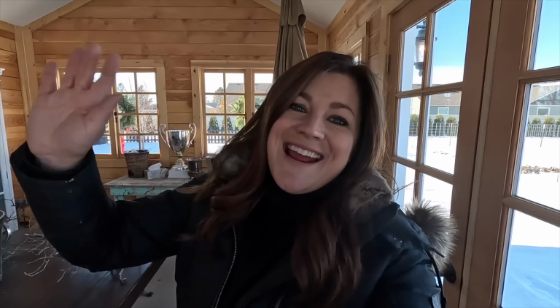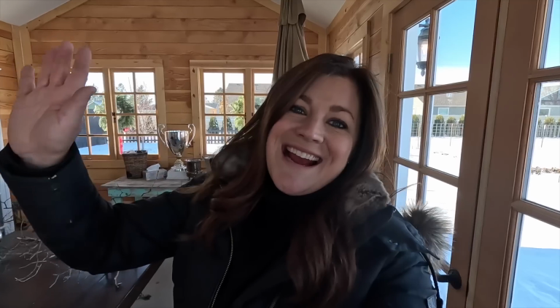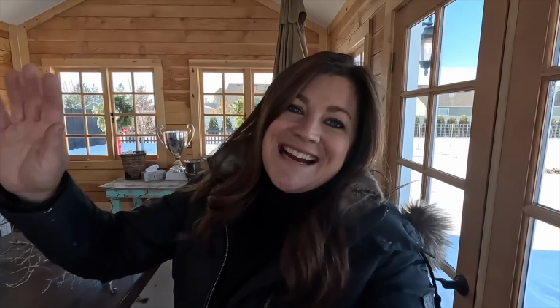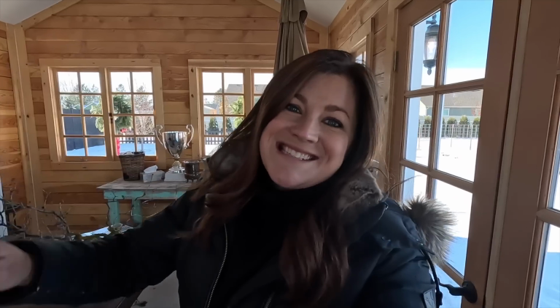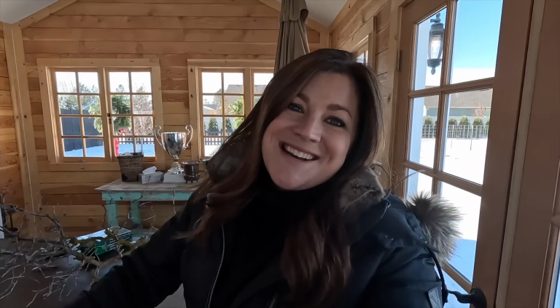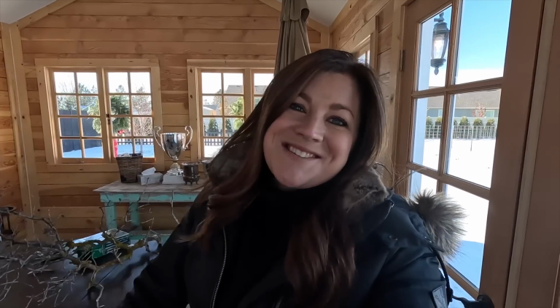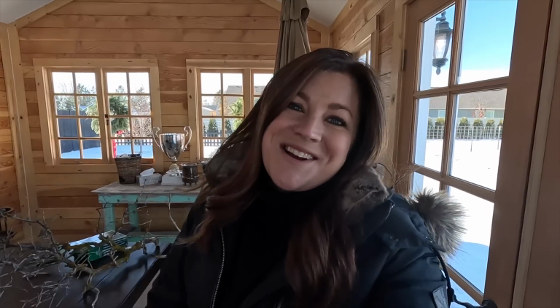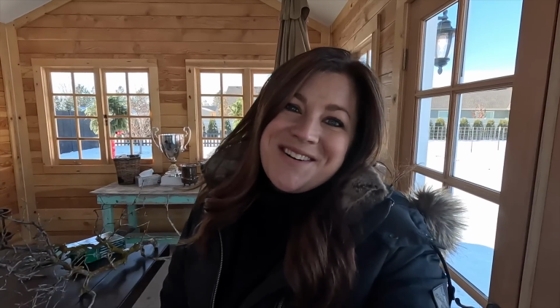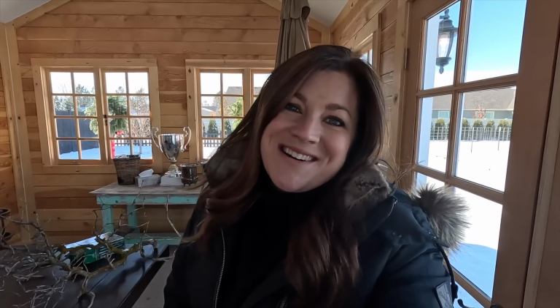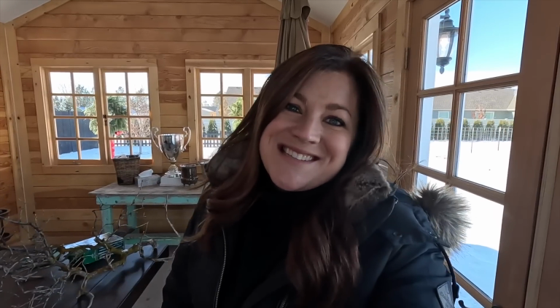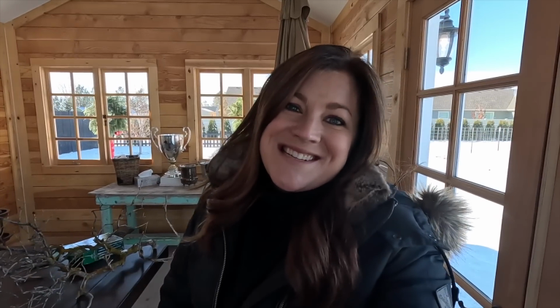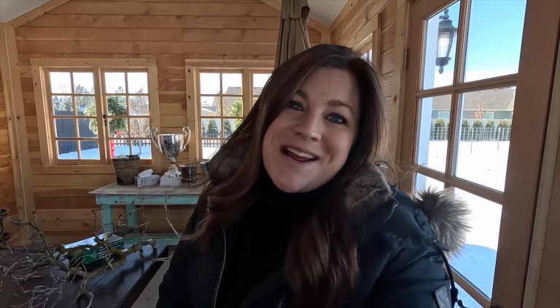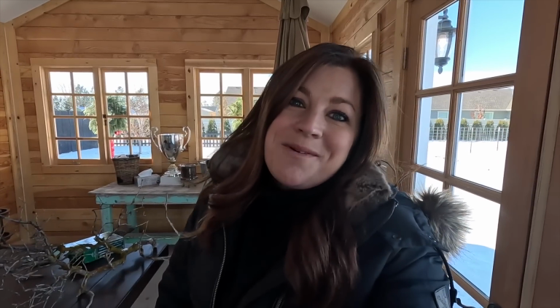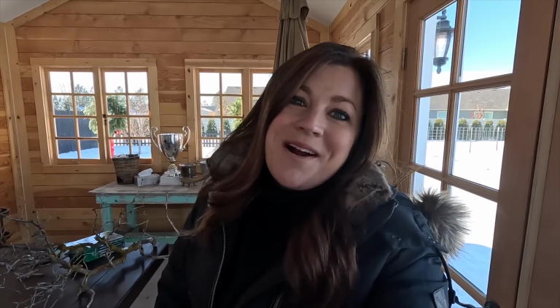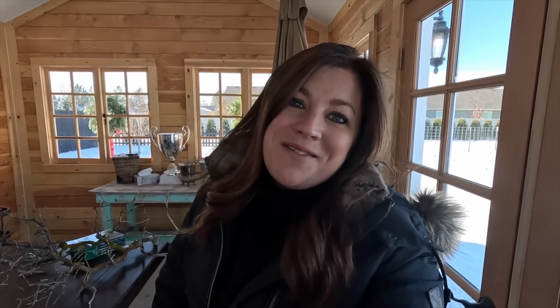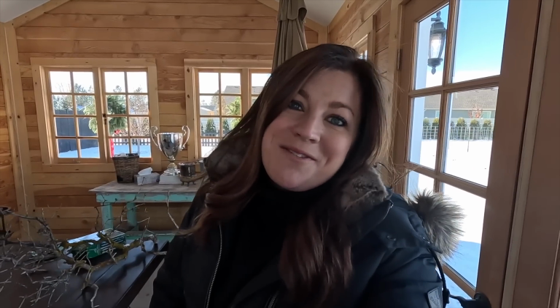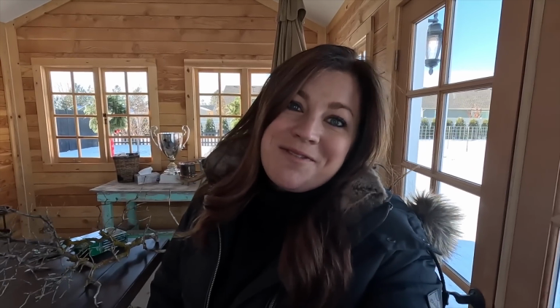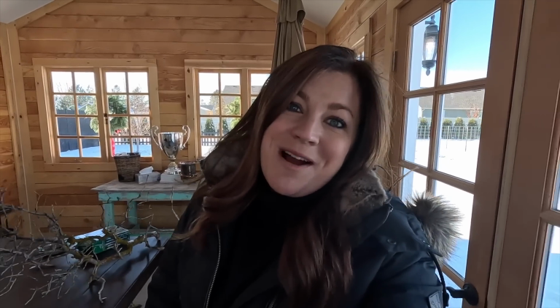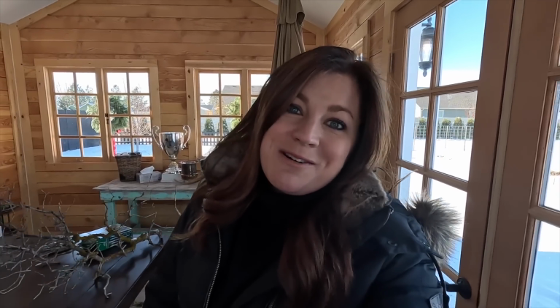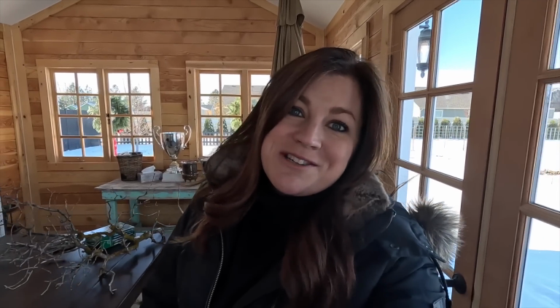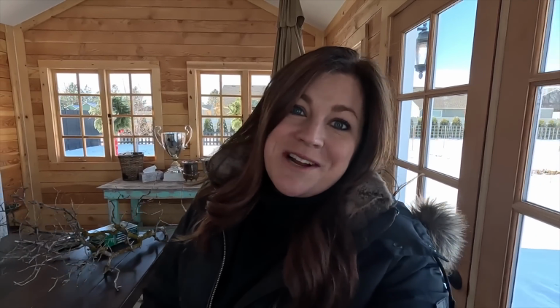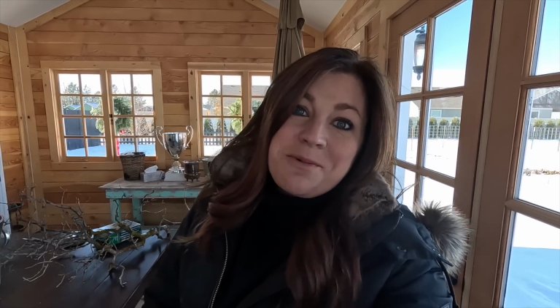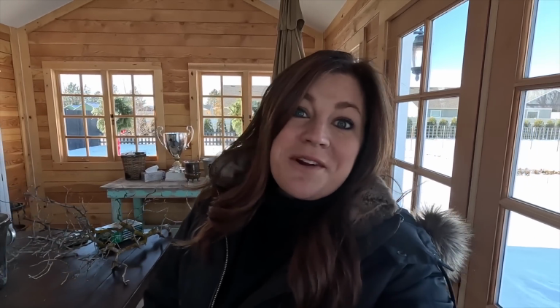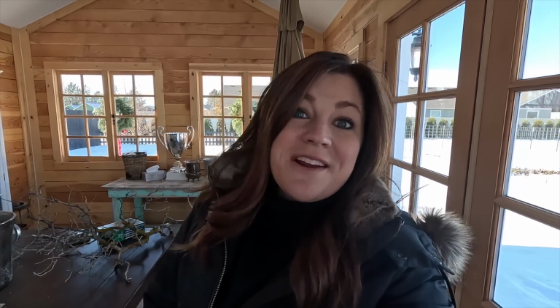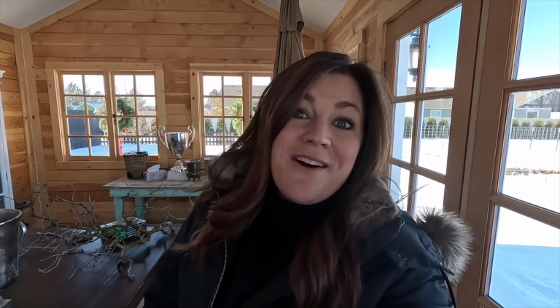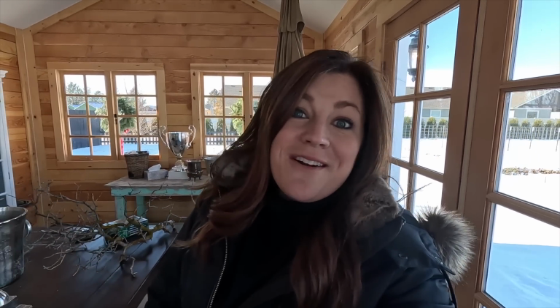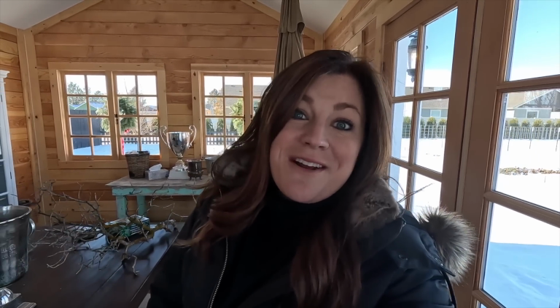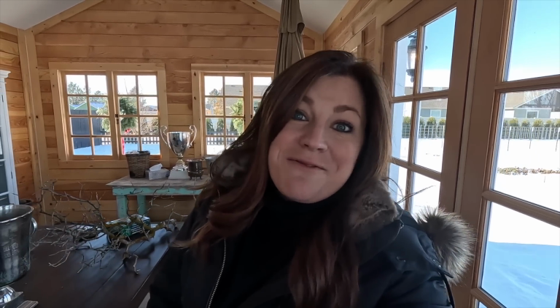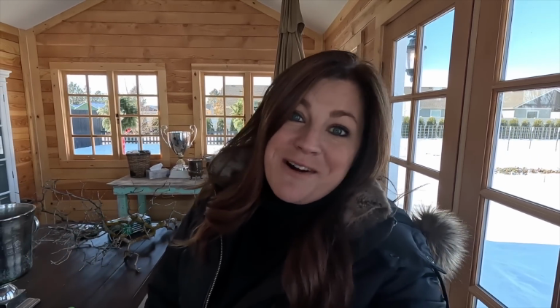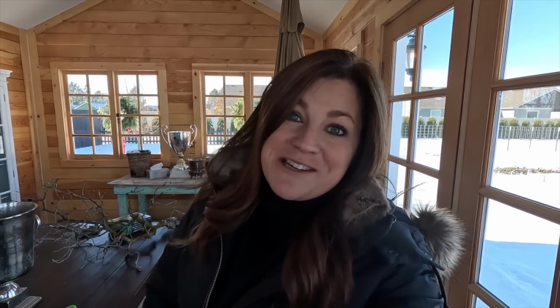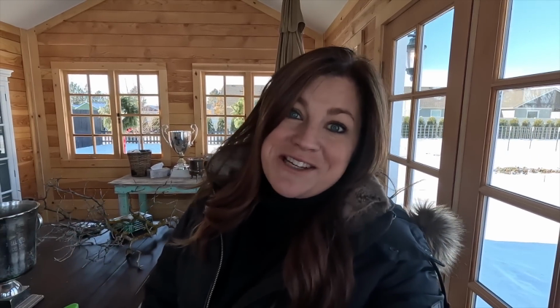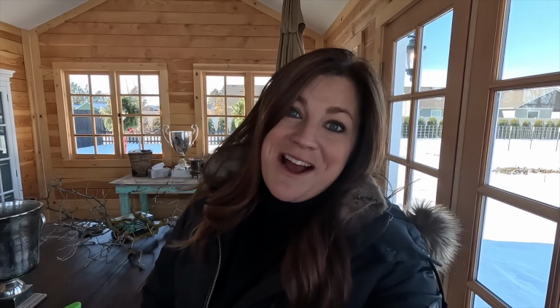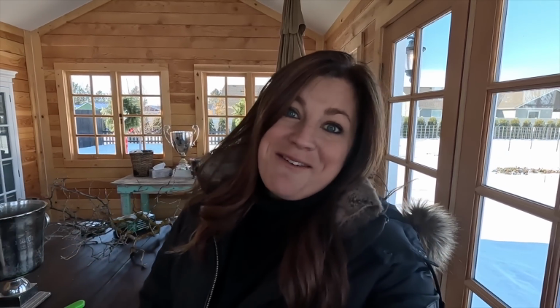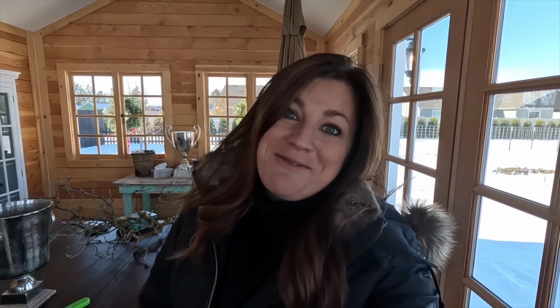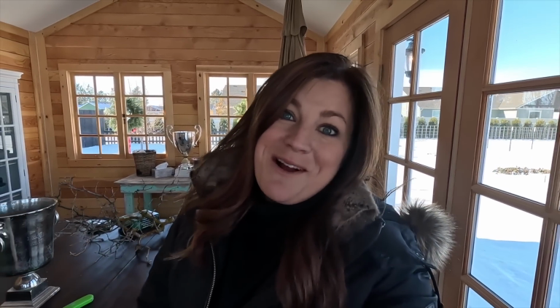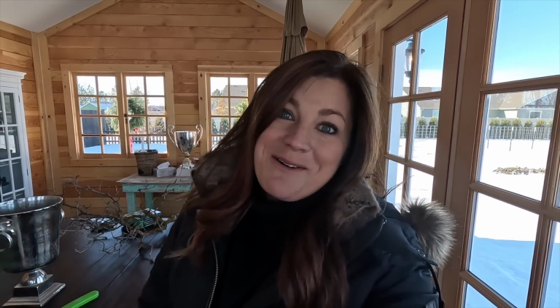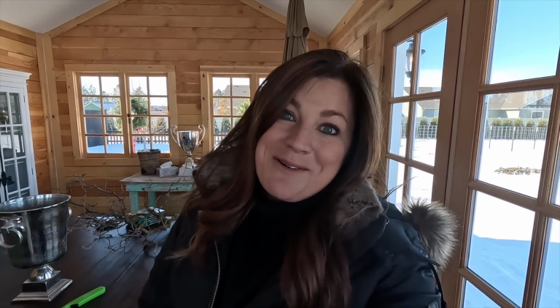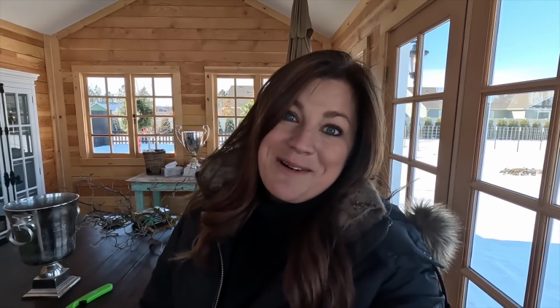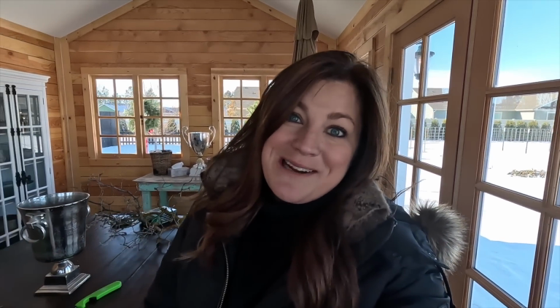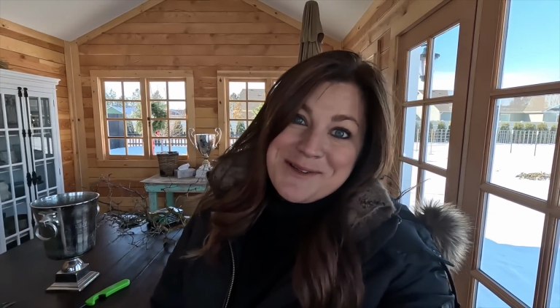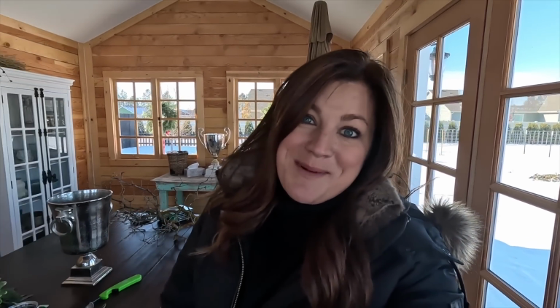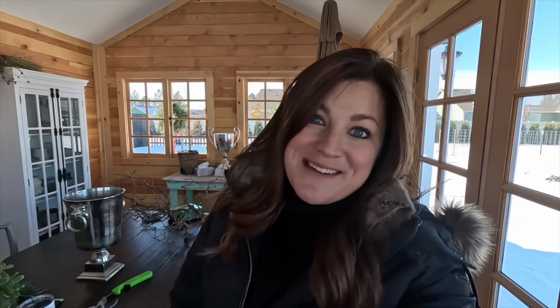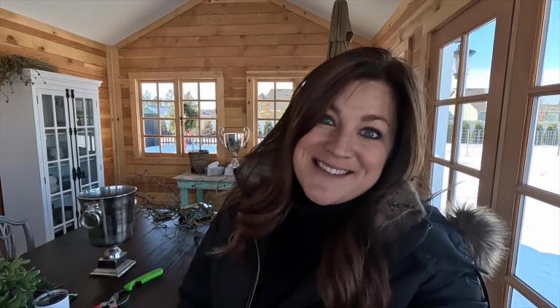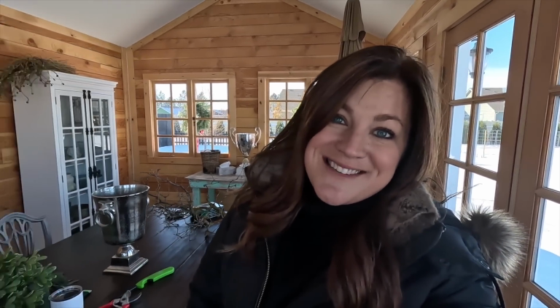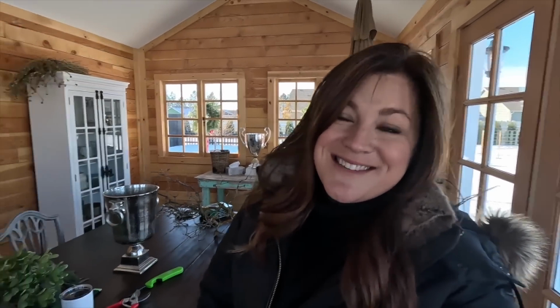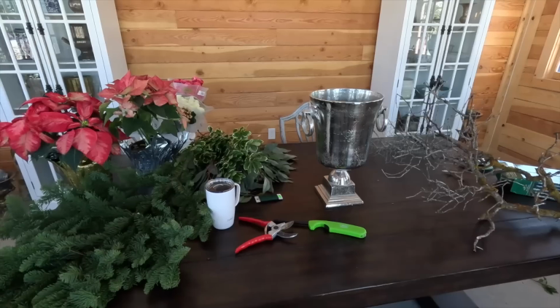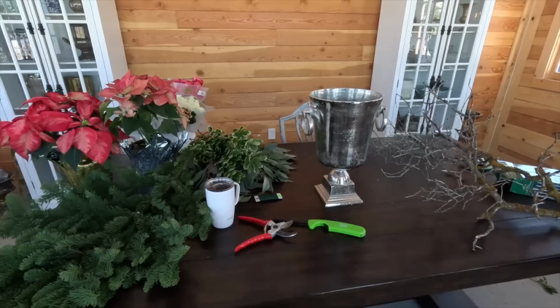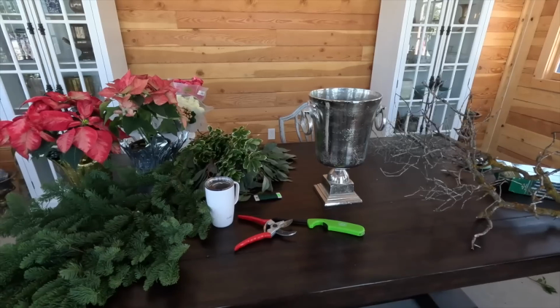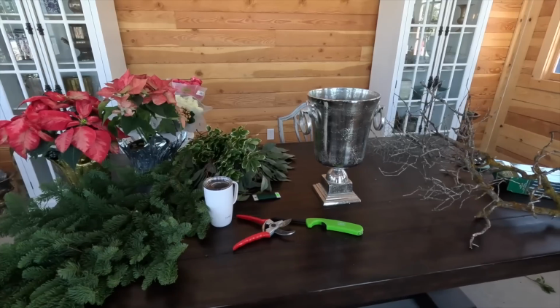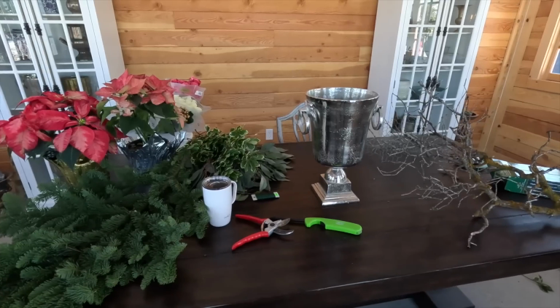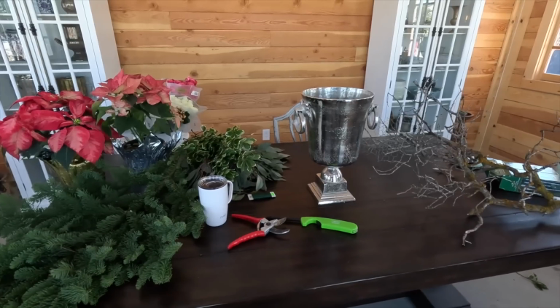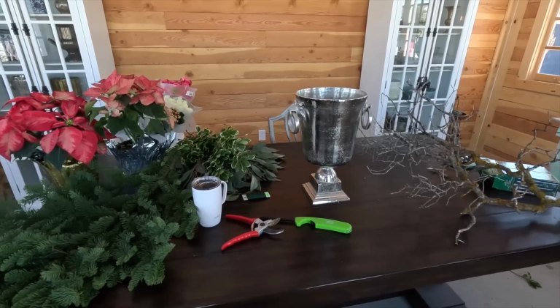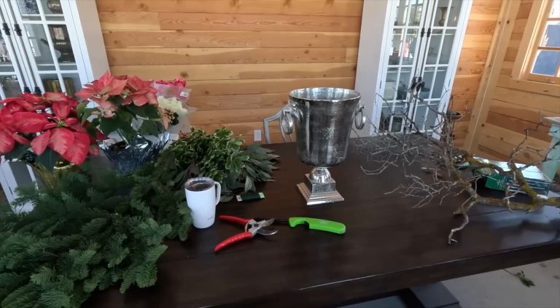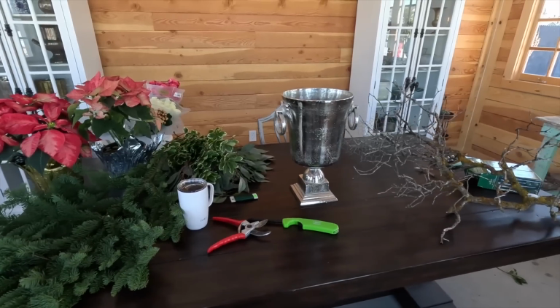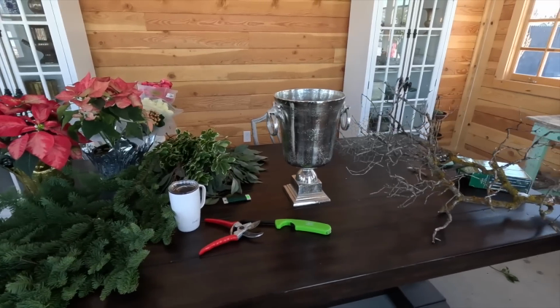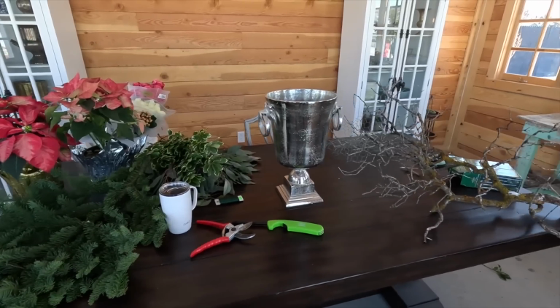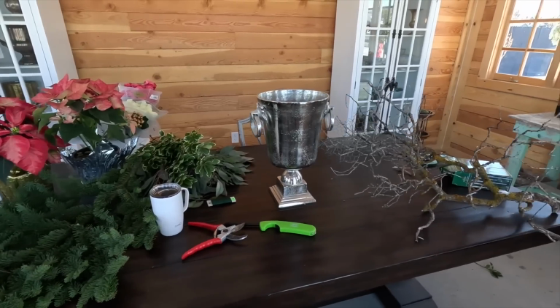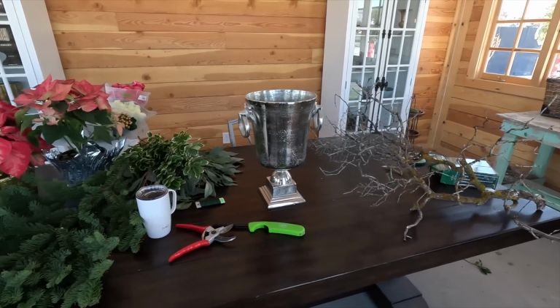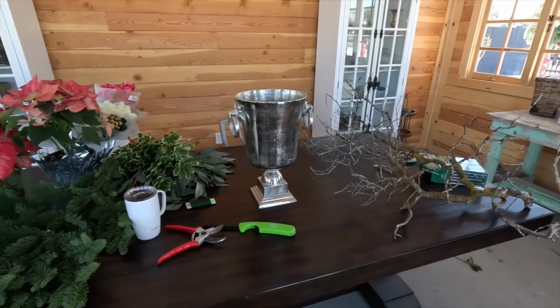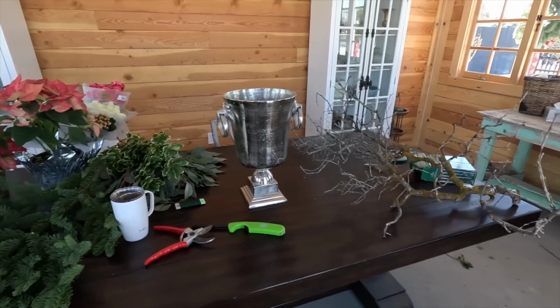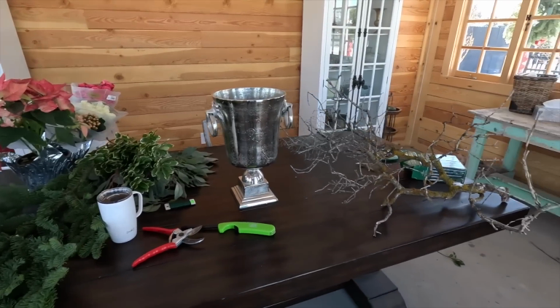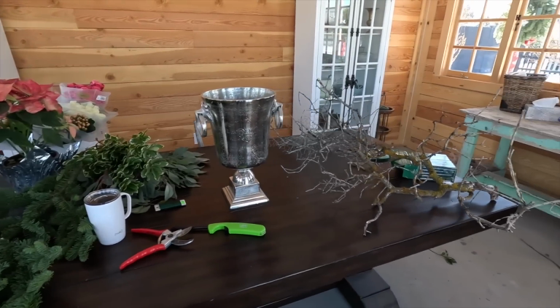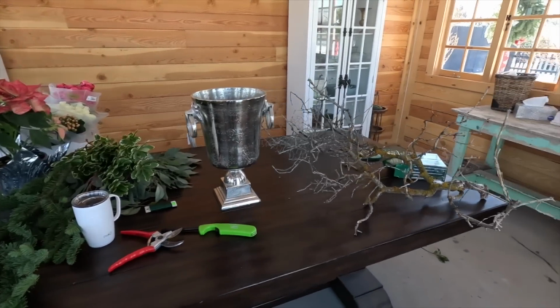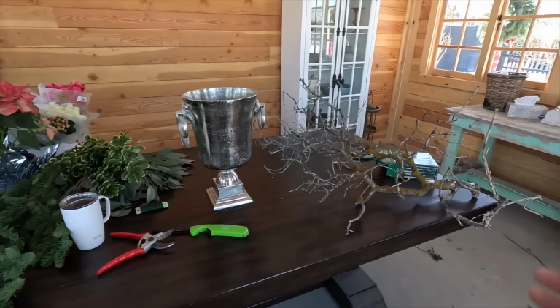Hey guys, how's it going? Today we're out in the flower shed working on a fresh cut flower arrangement. We've got a lot of really pretty things to work with.